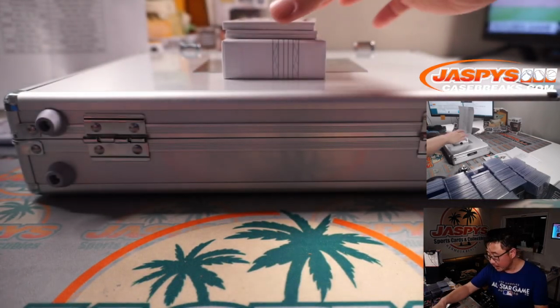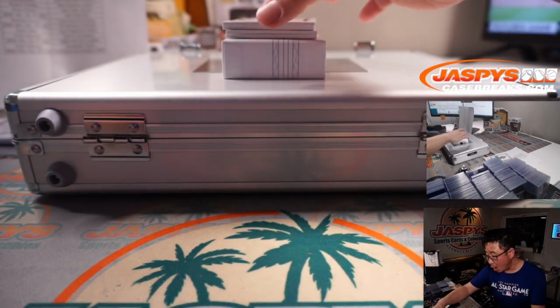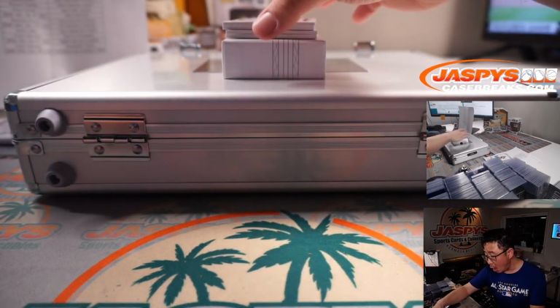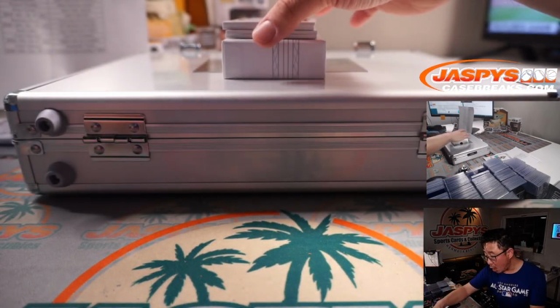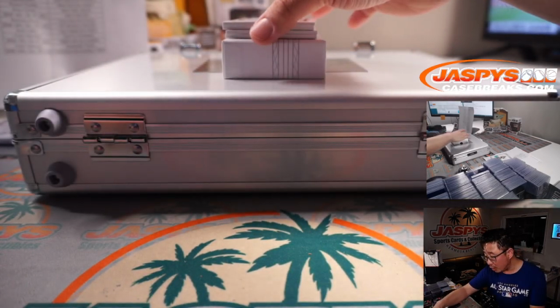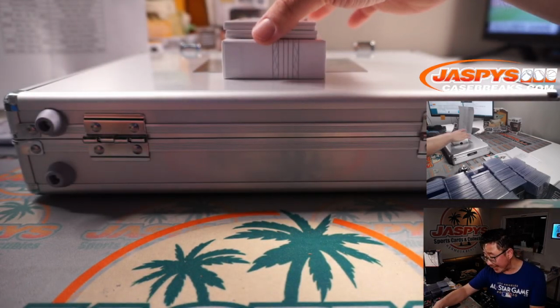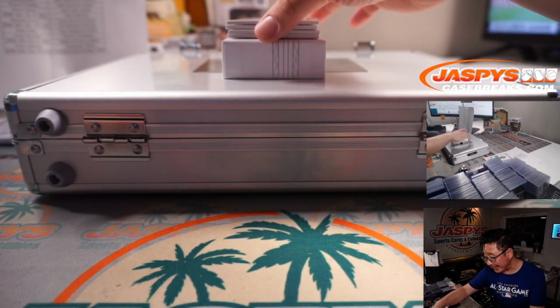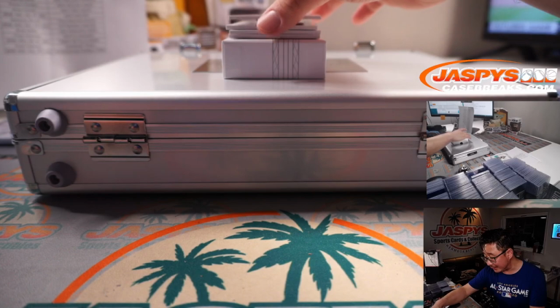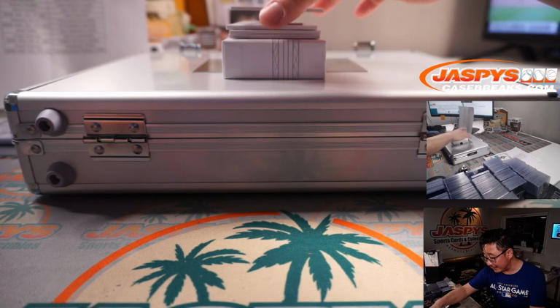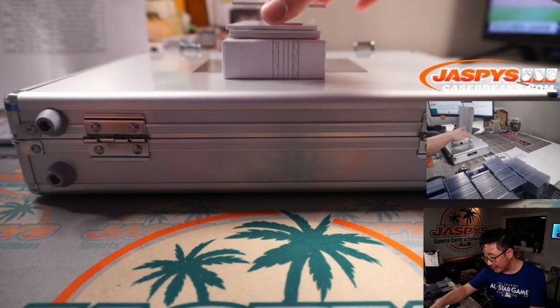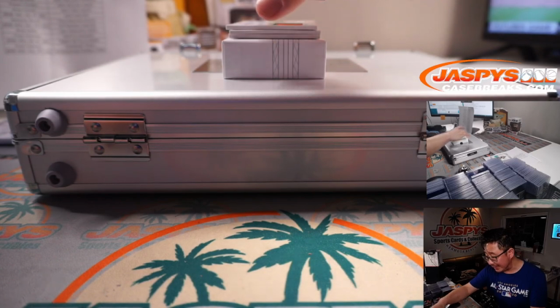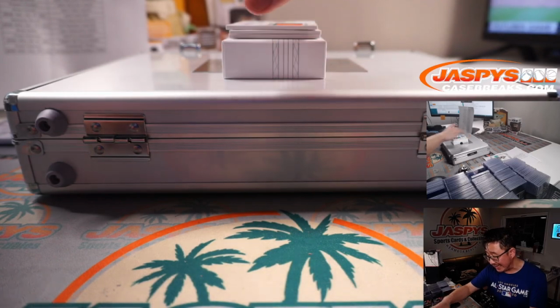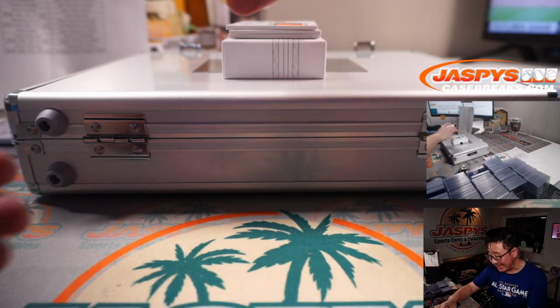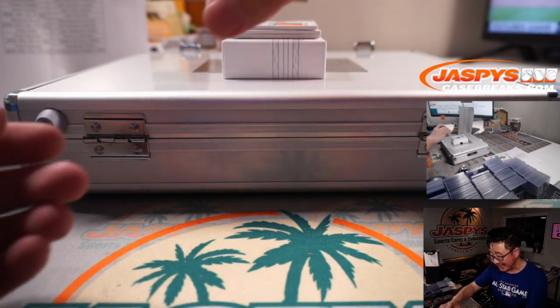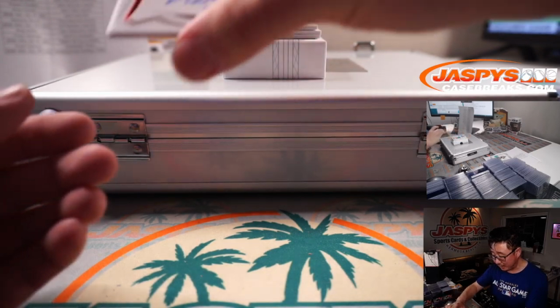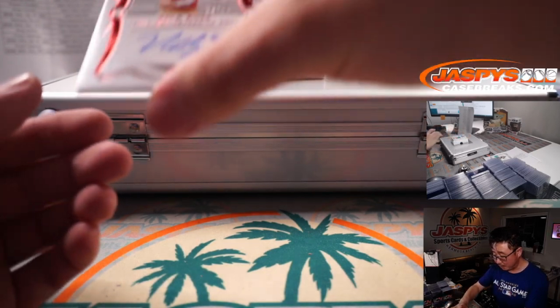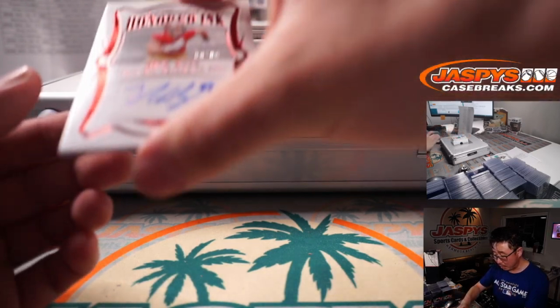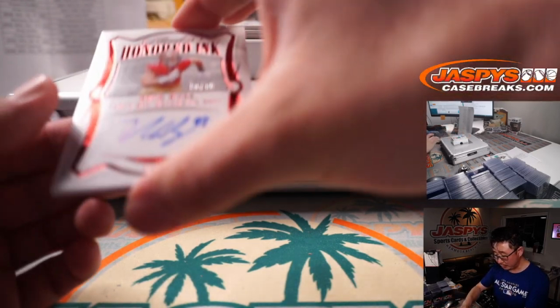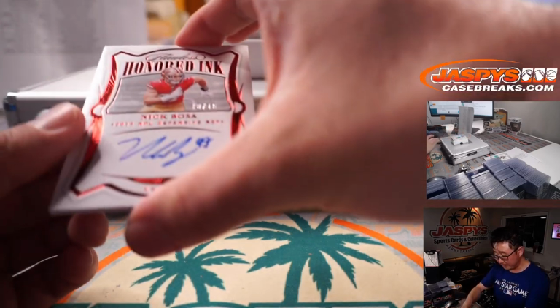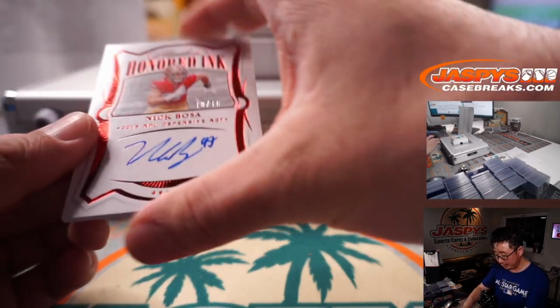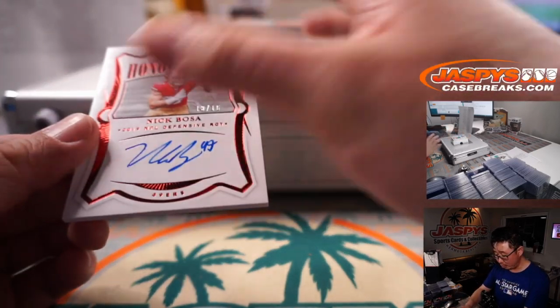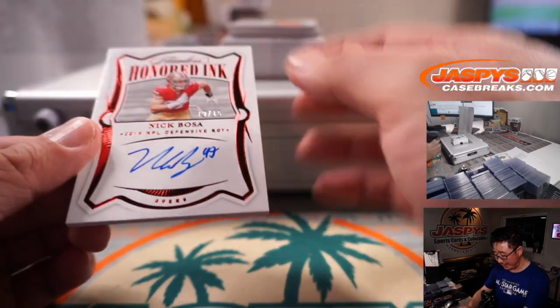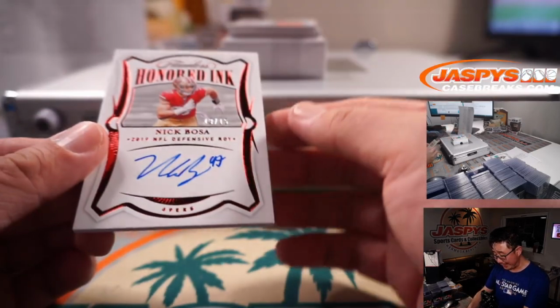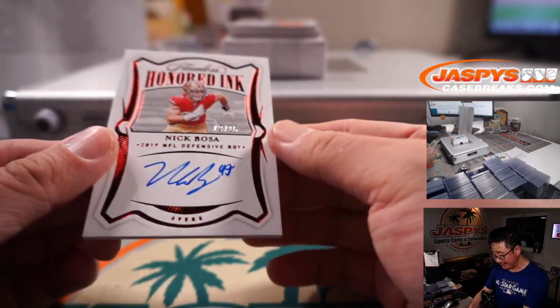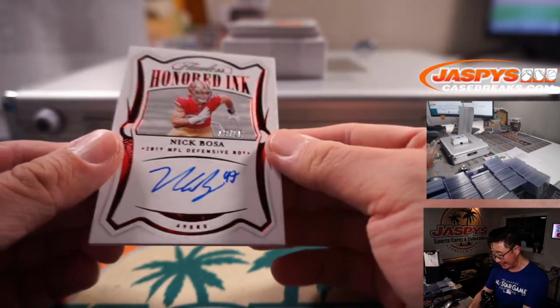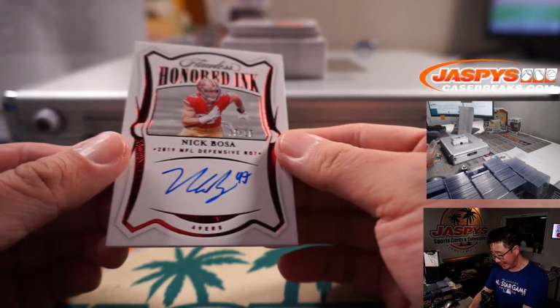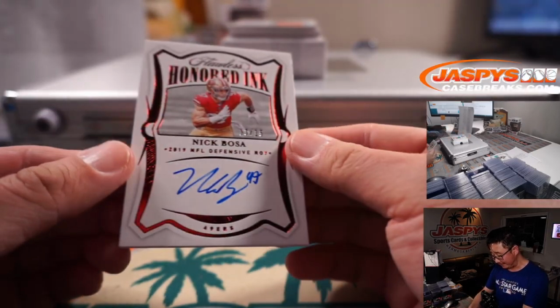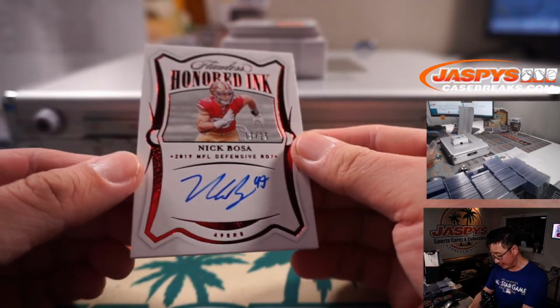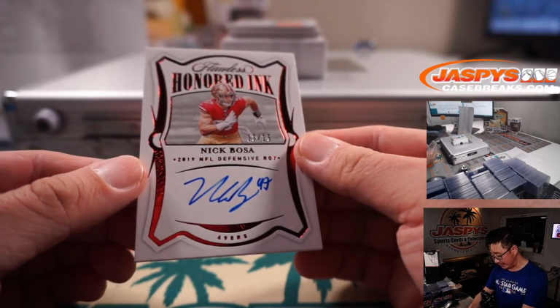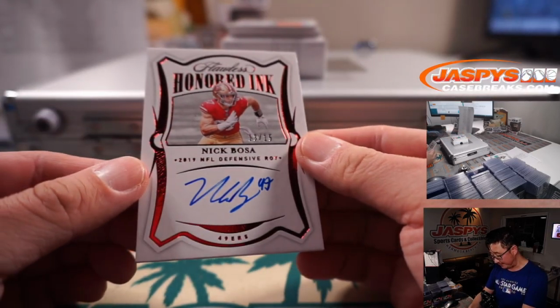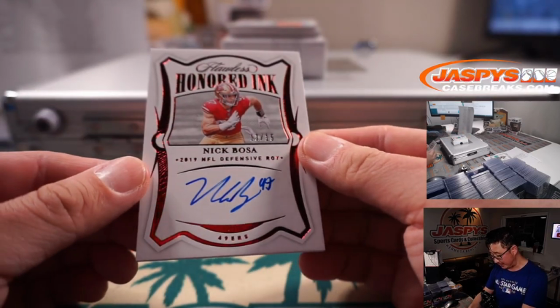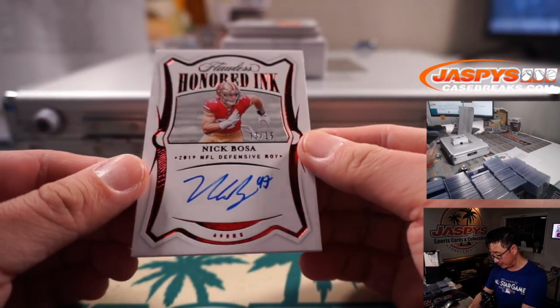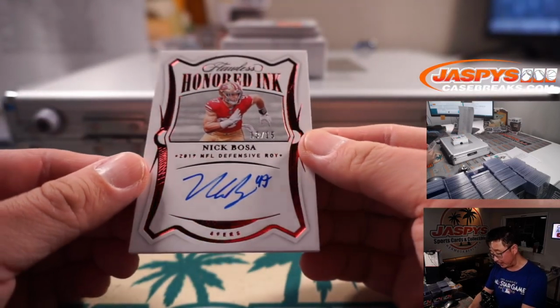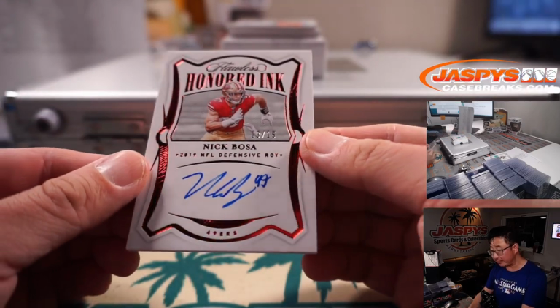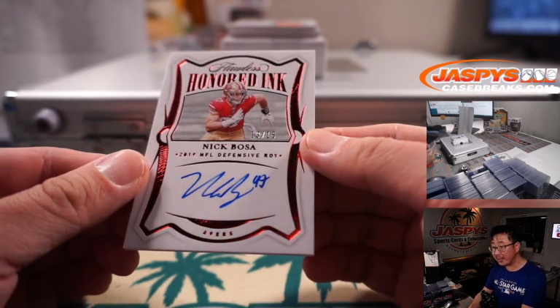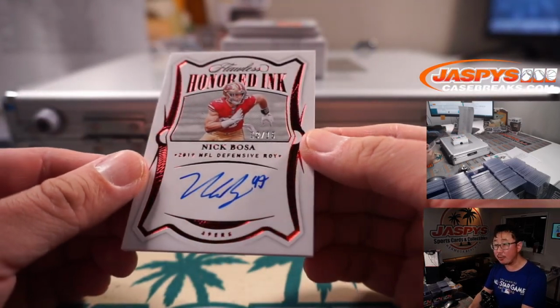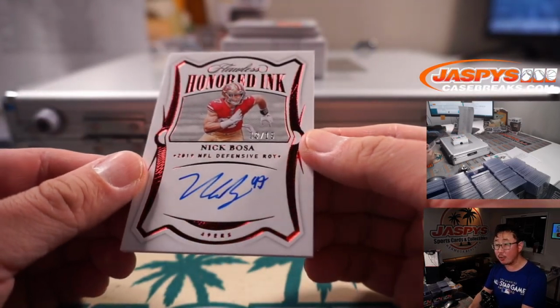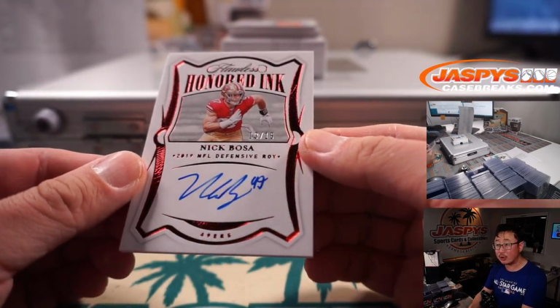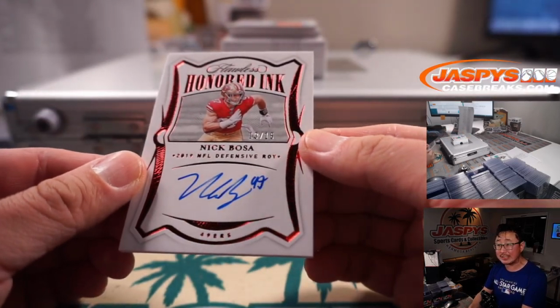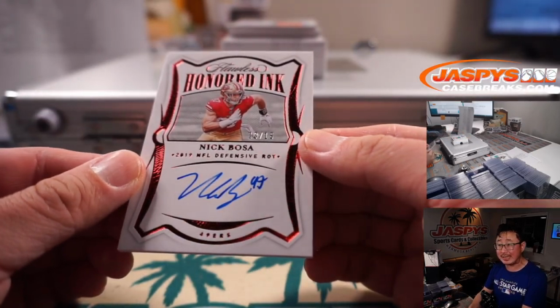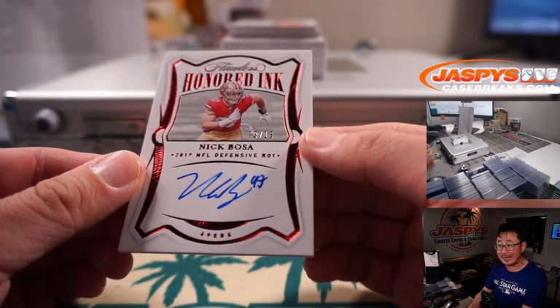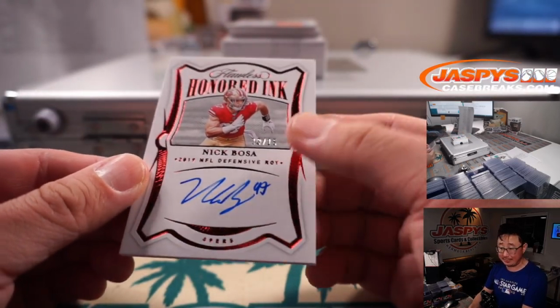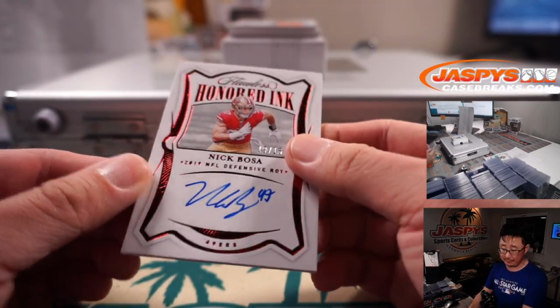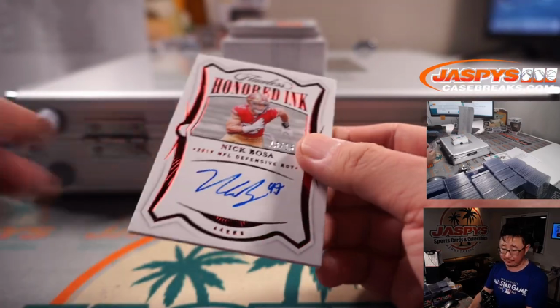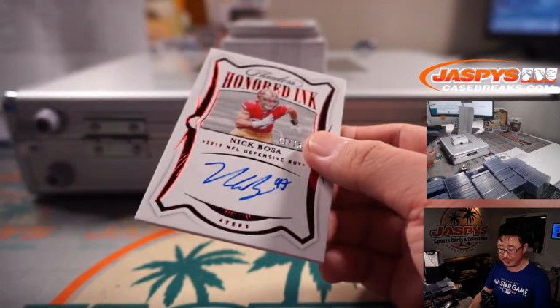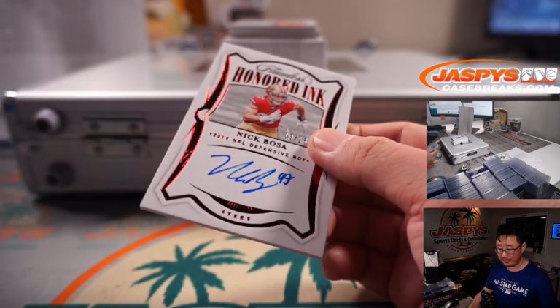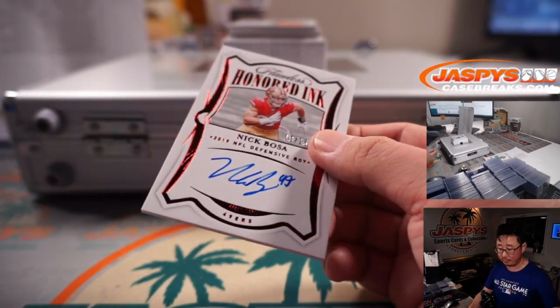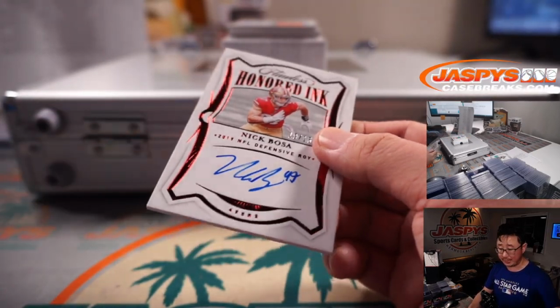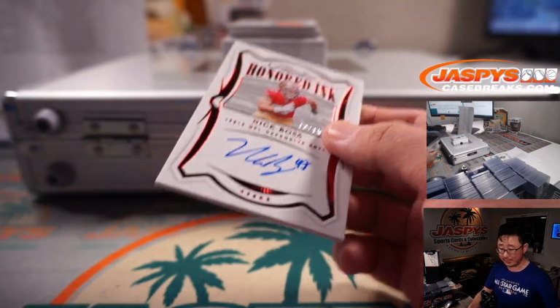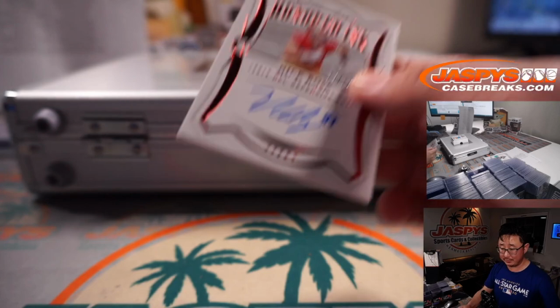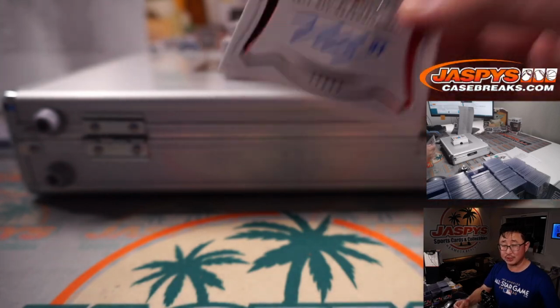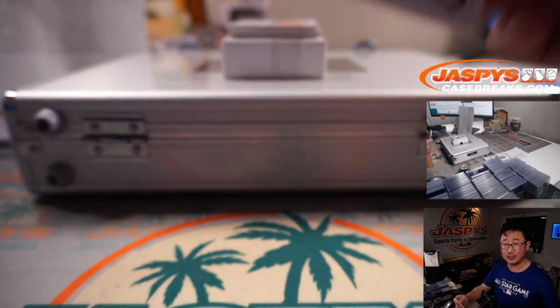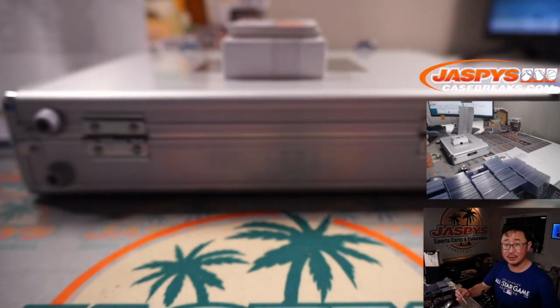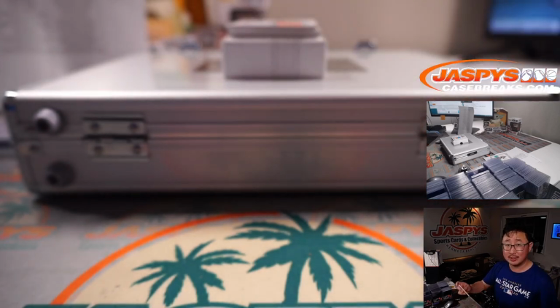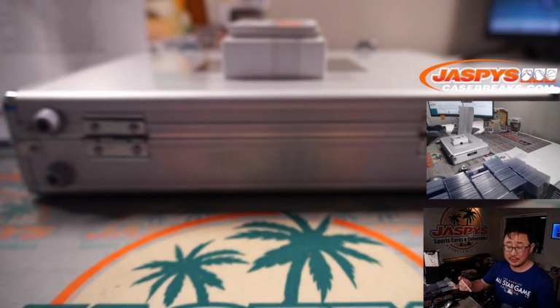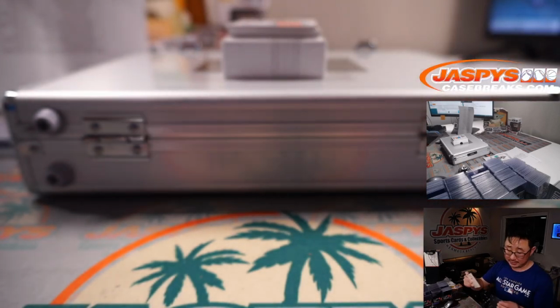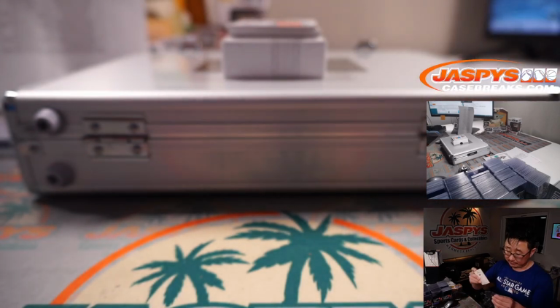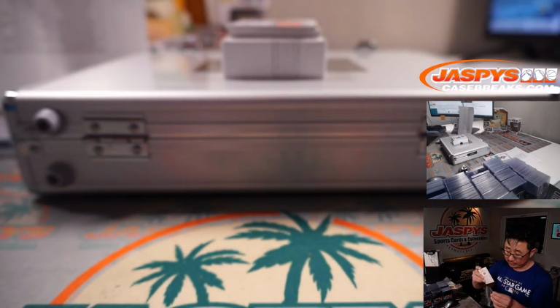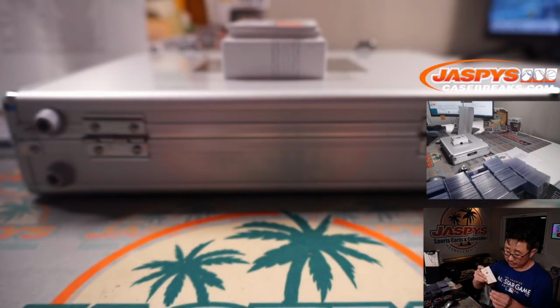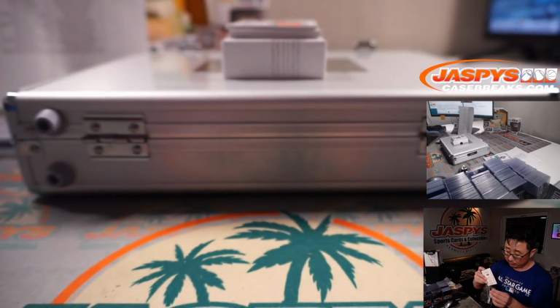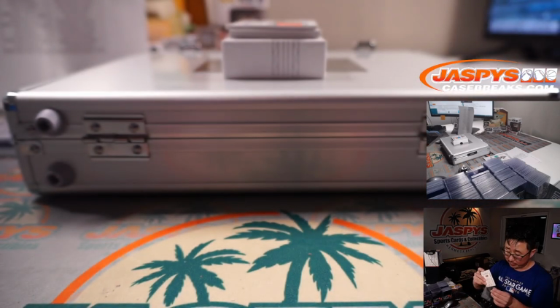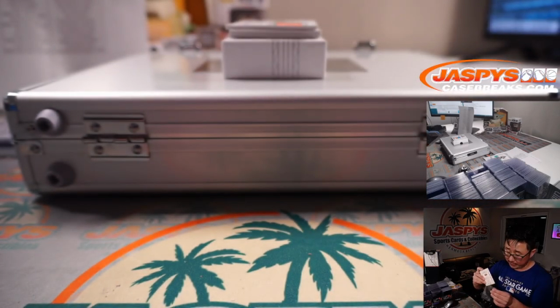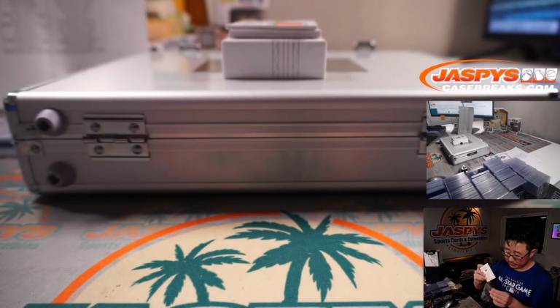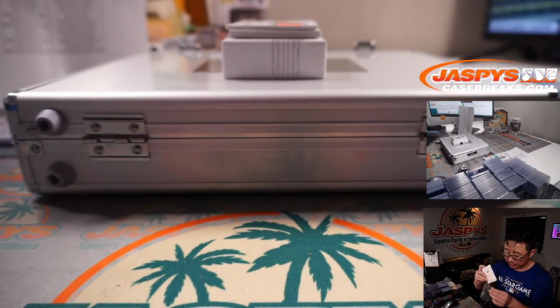Honored Inc., Nick Bosa — your 2019 NFL Defensive Player of the Year, 13 out of 15. Brett Gibbs, San Francisco 49ers.